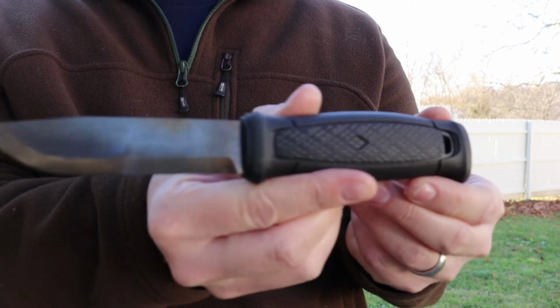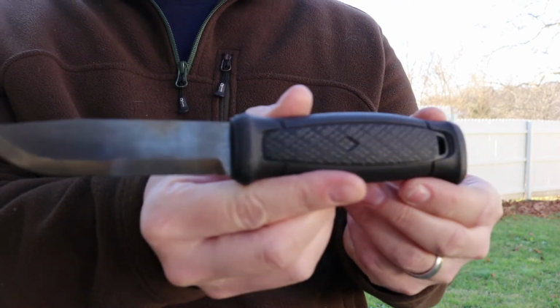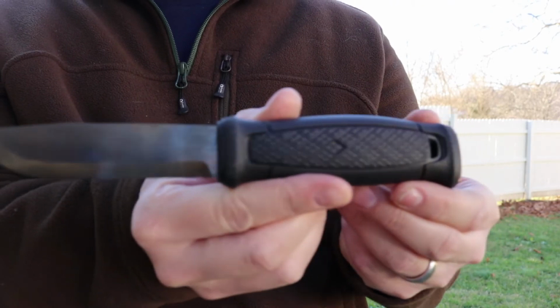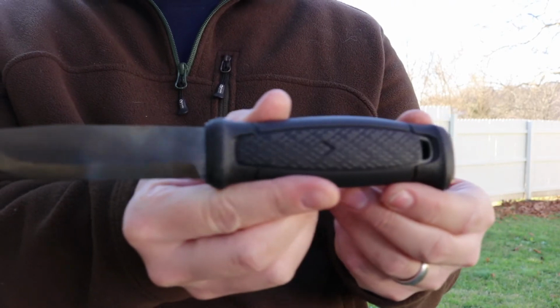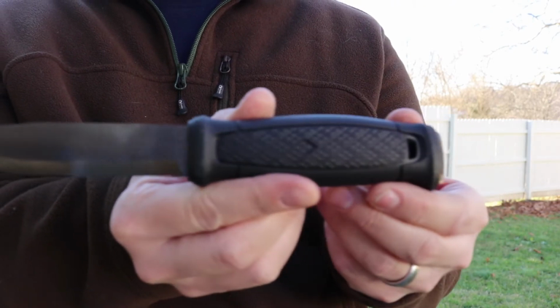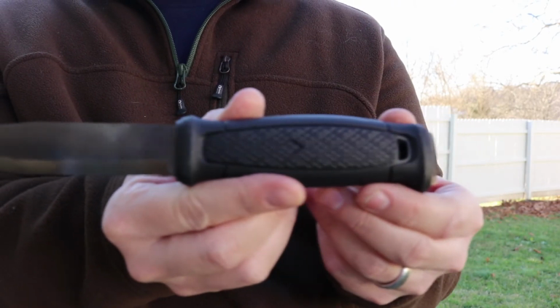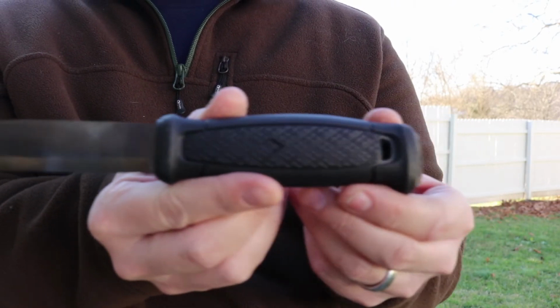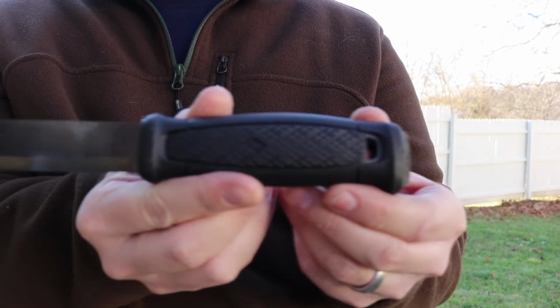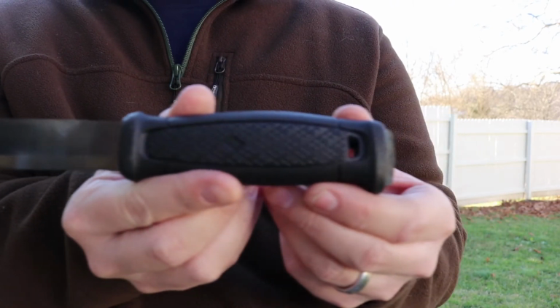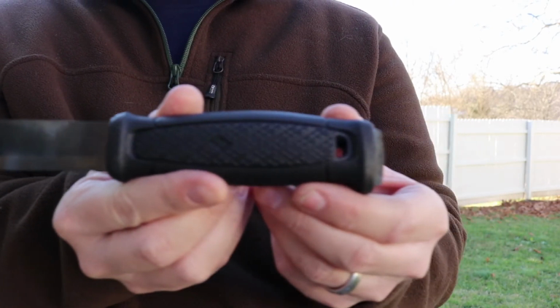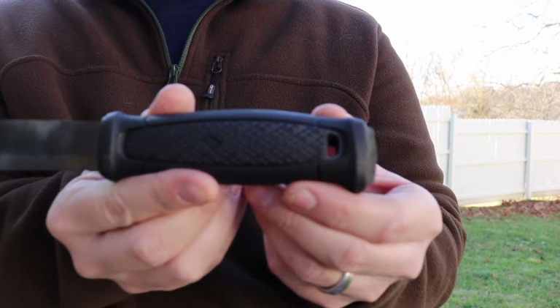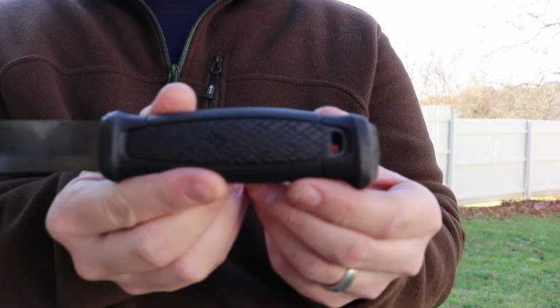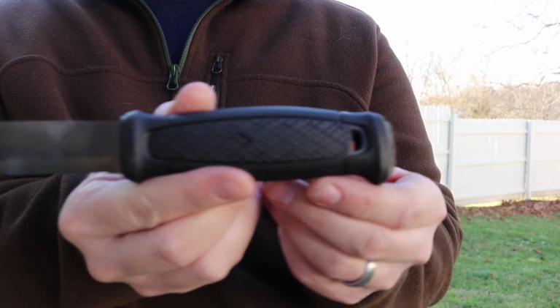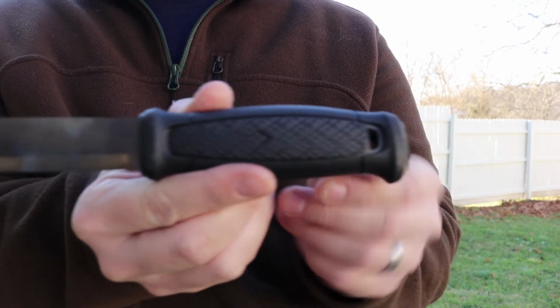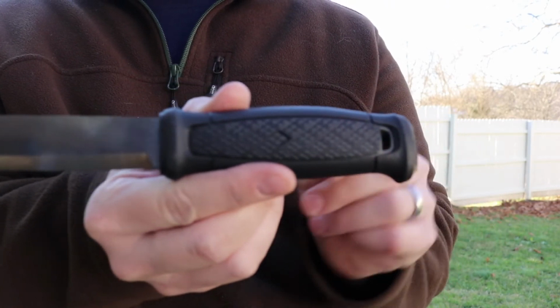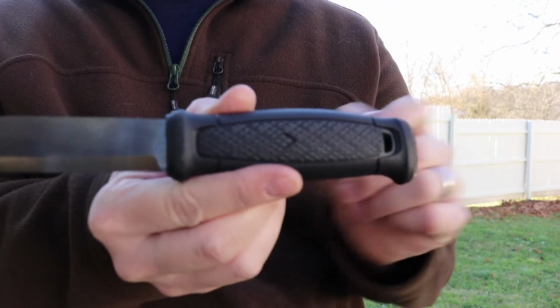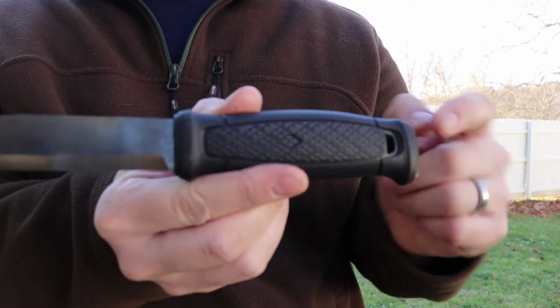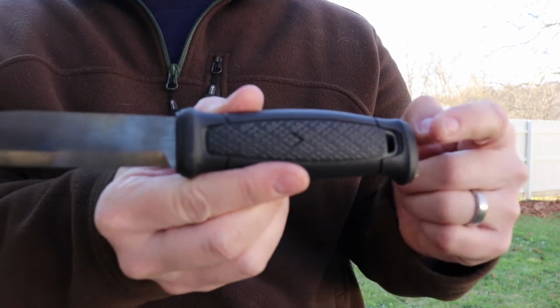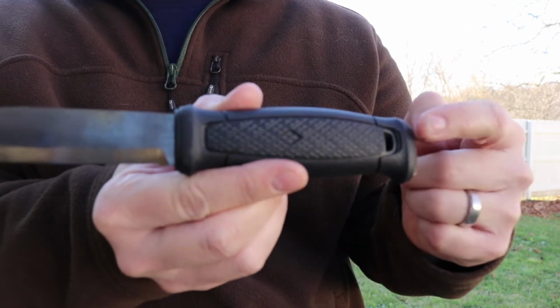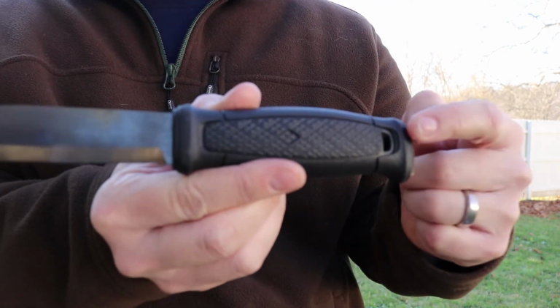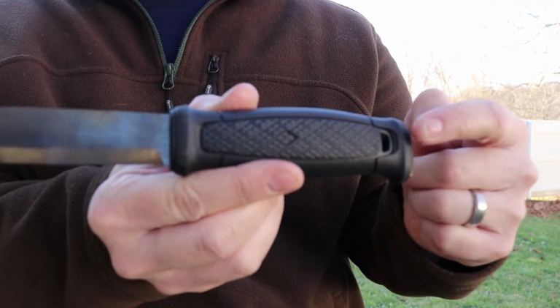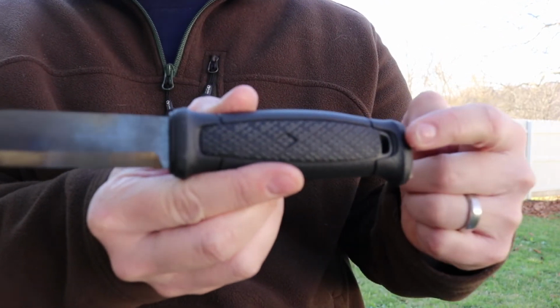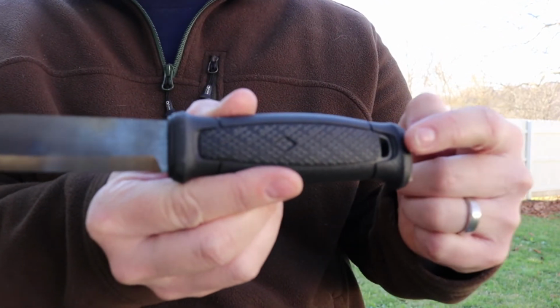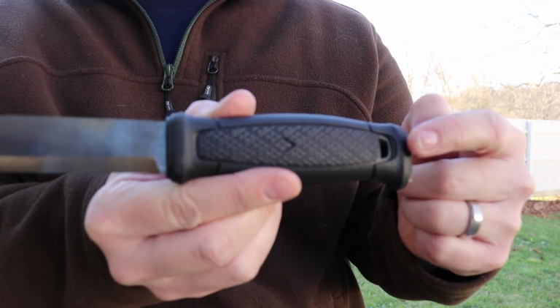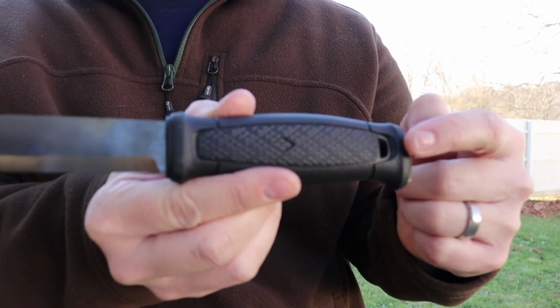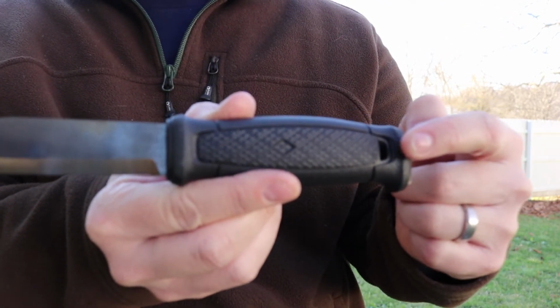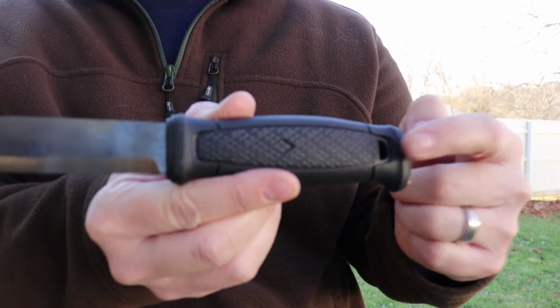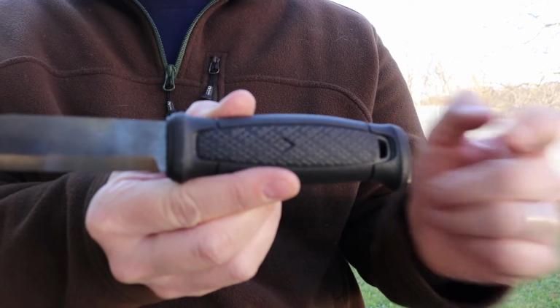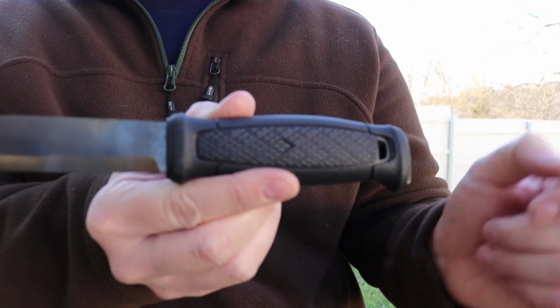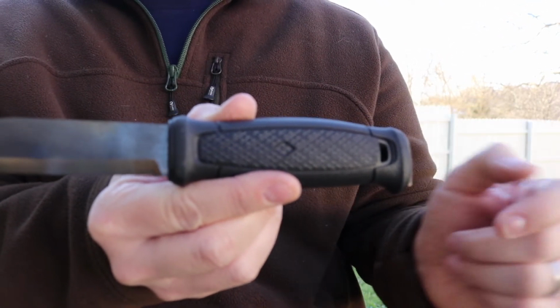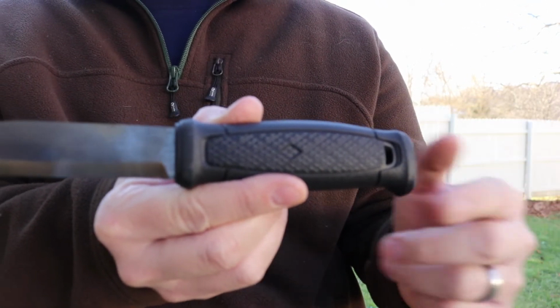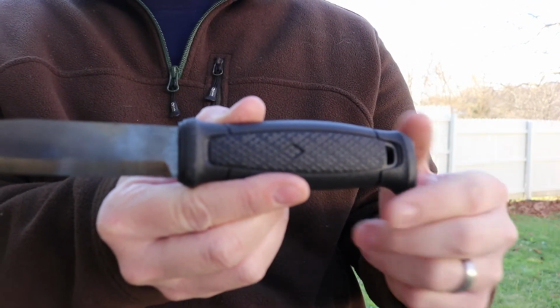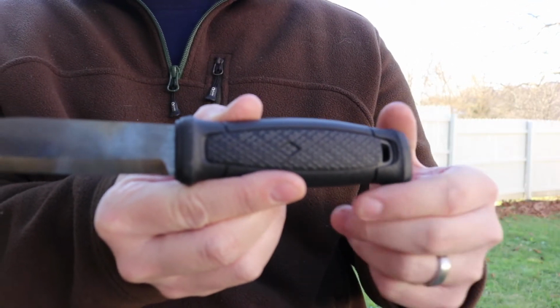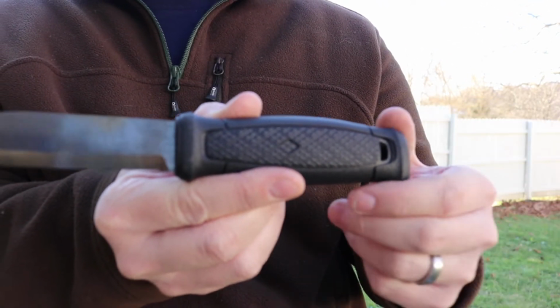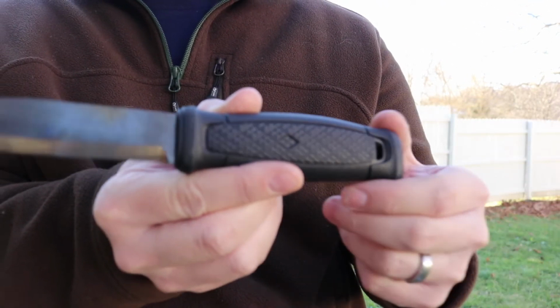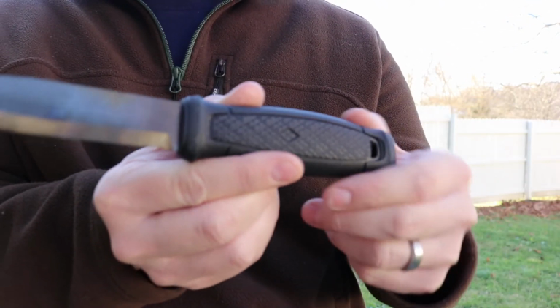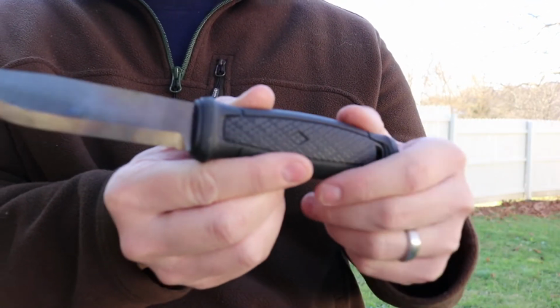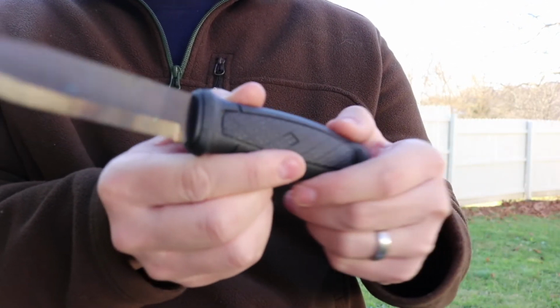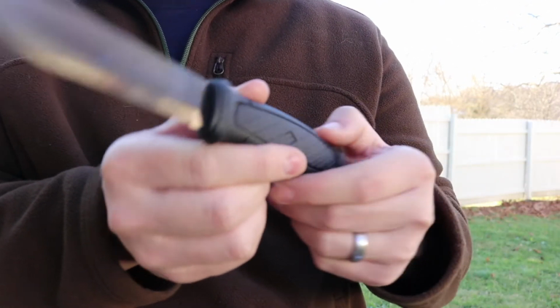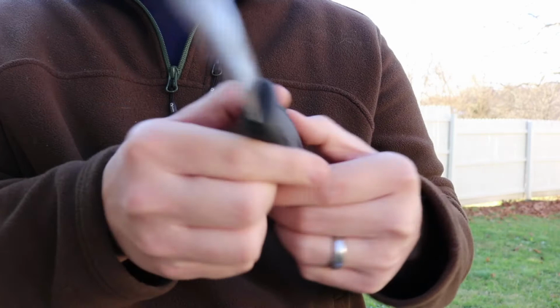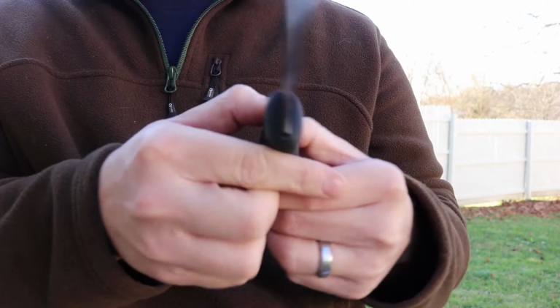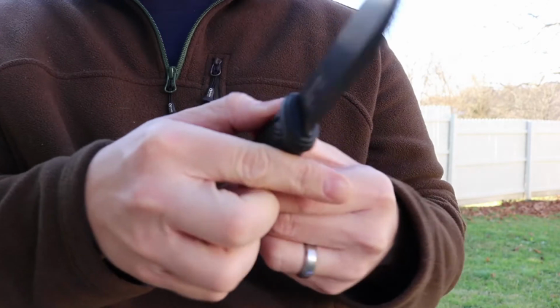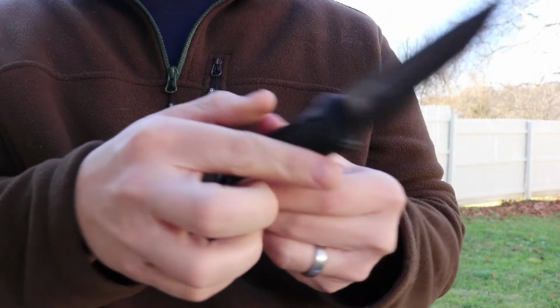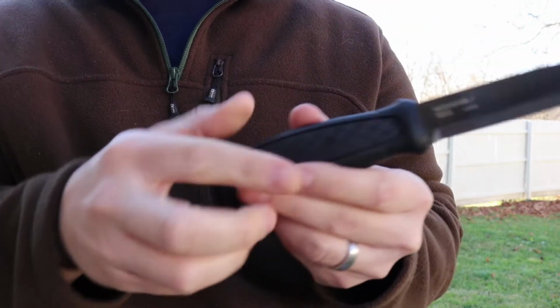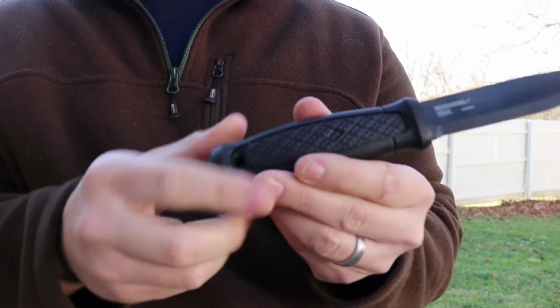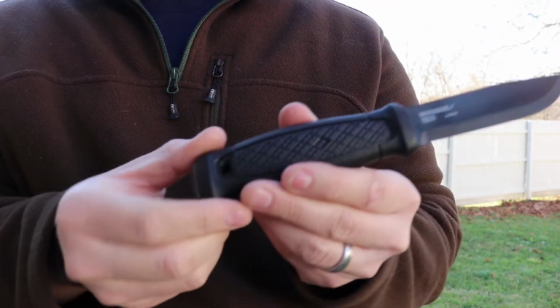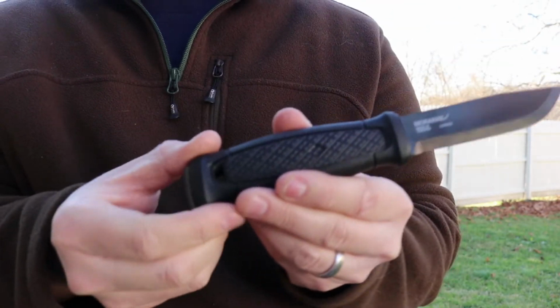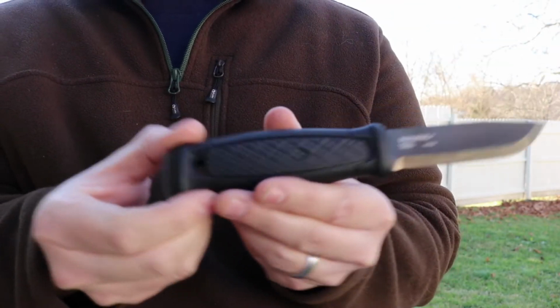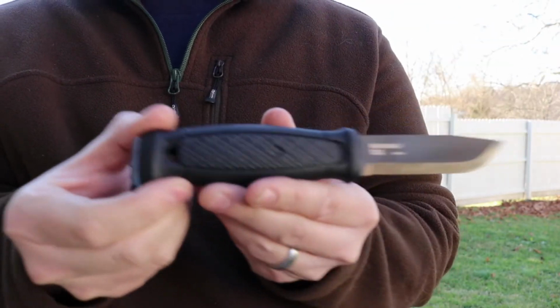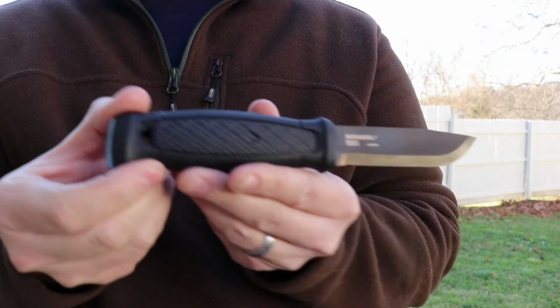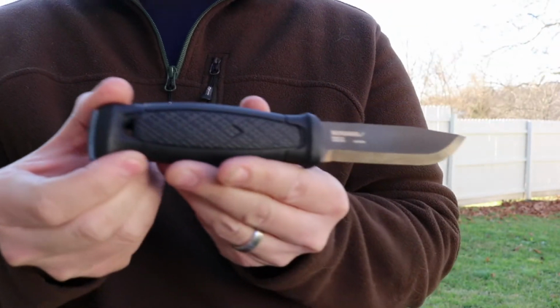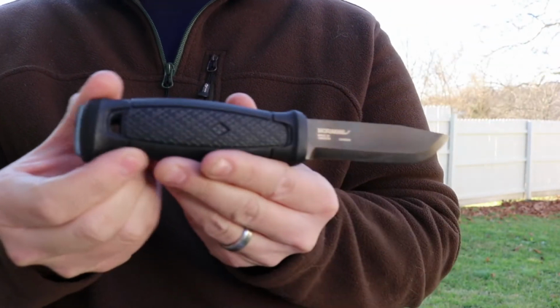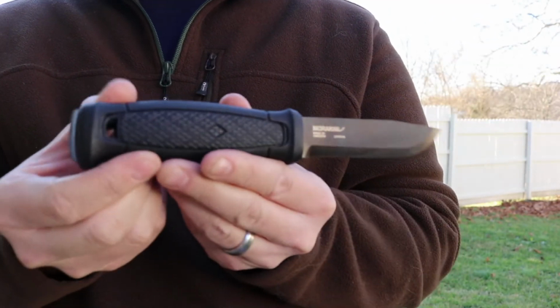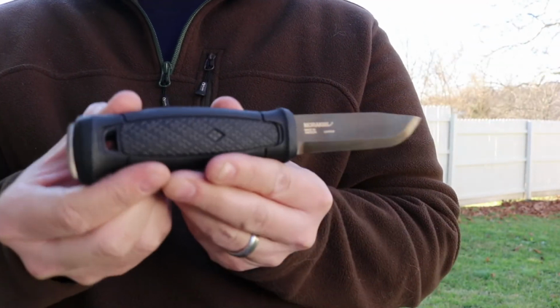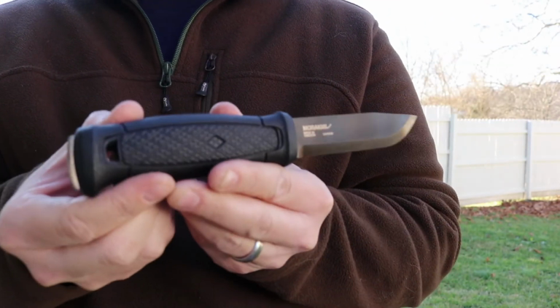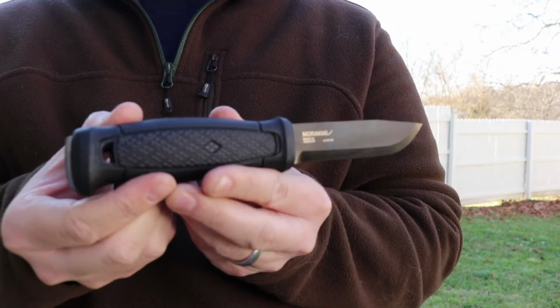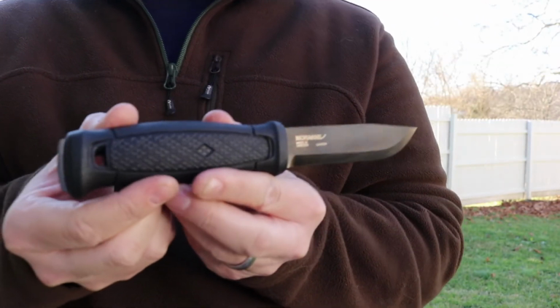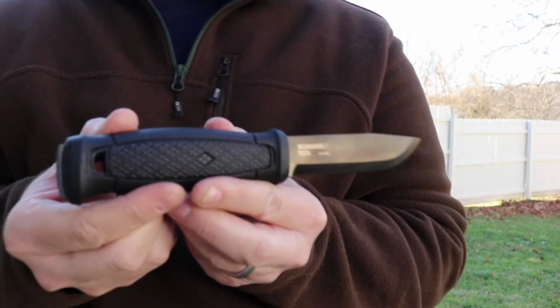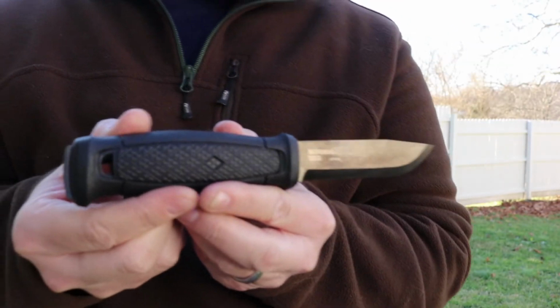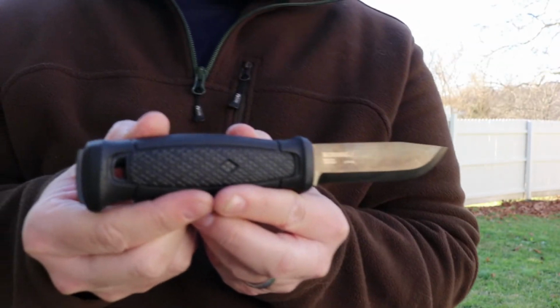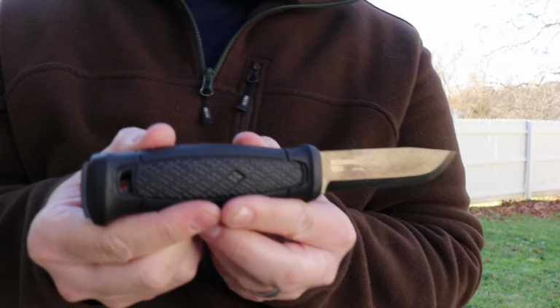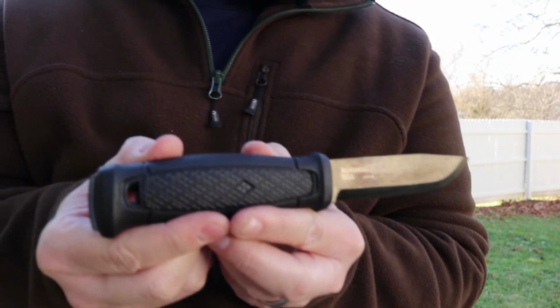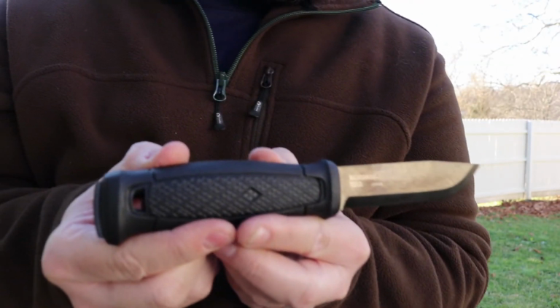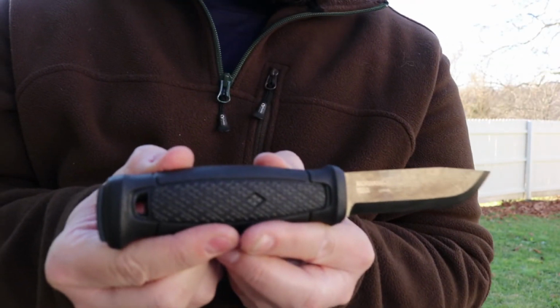Again, super excited to get this knife. There's a little lanyard hole on the back here too — you can put a piece of paracord or something through it. I'll probably do that down the road.